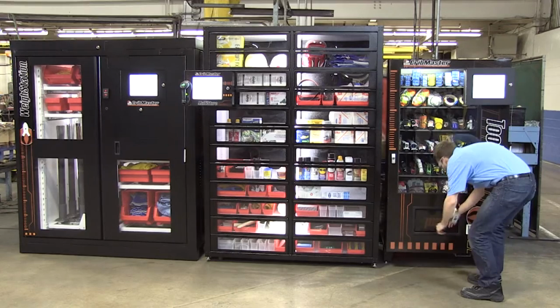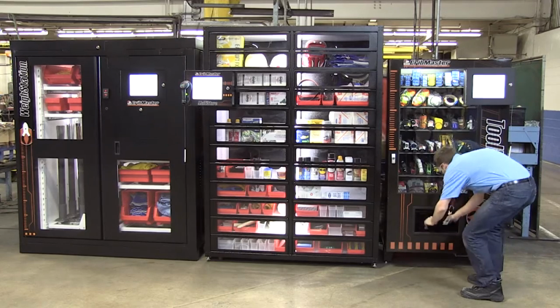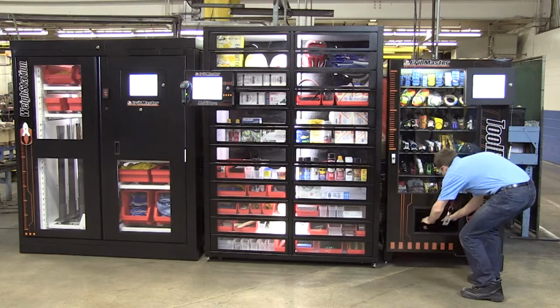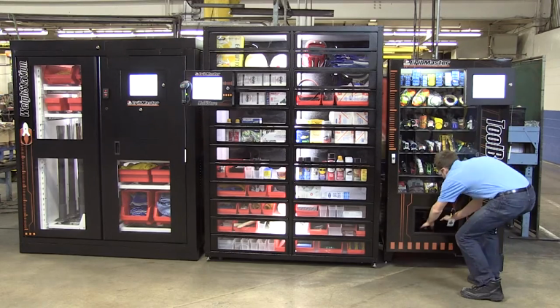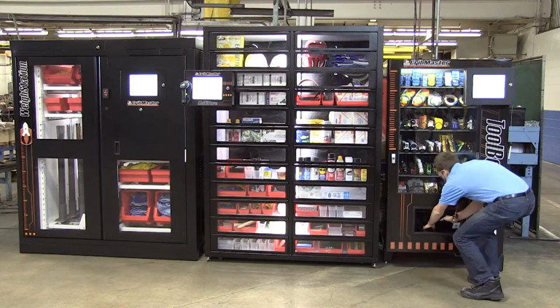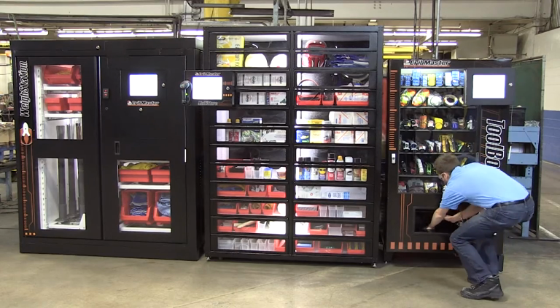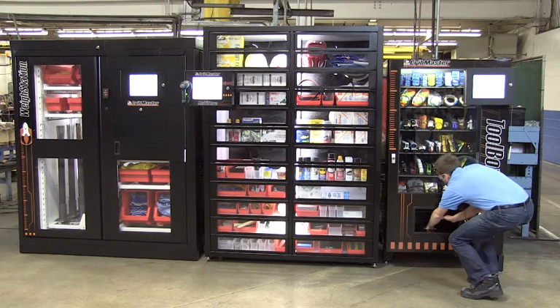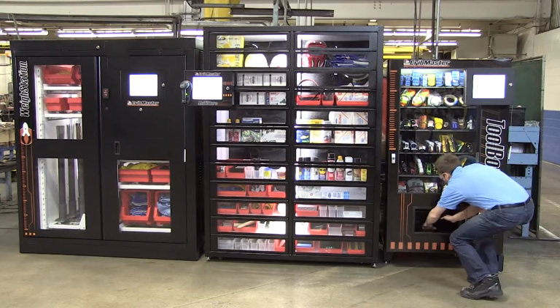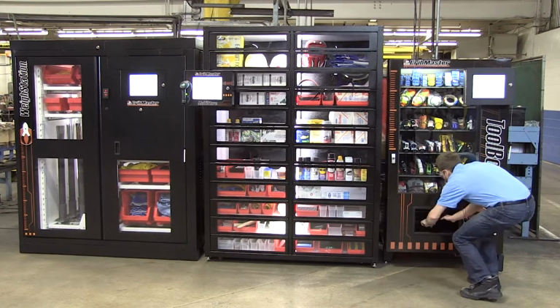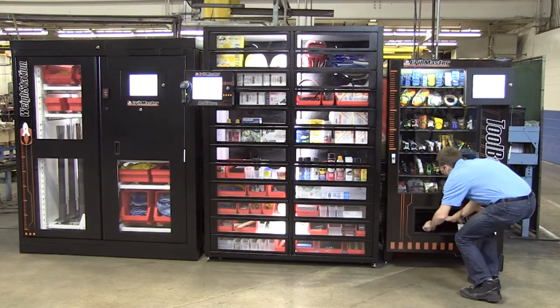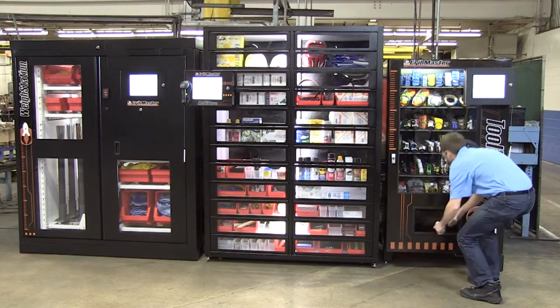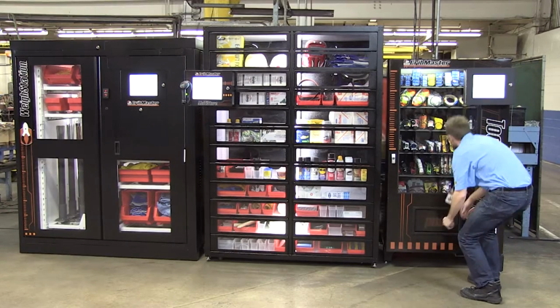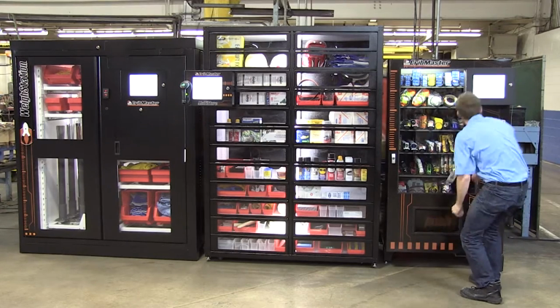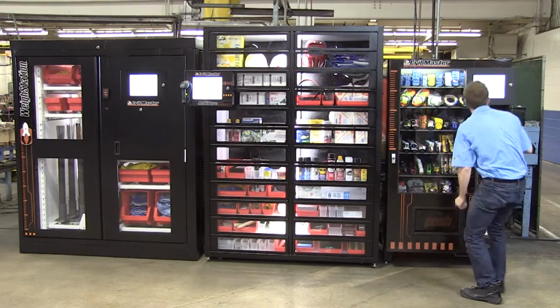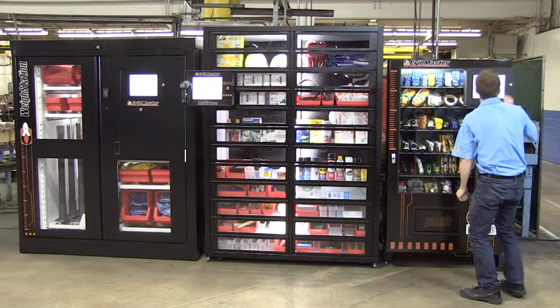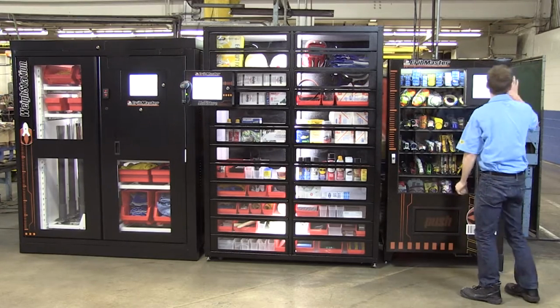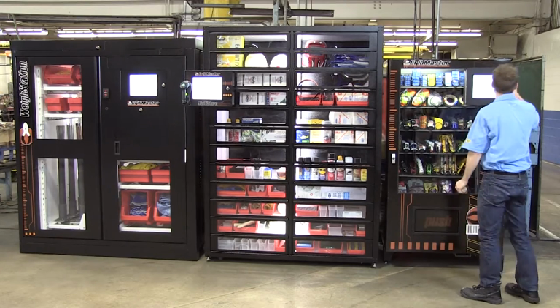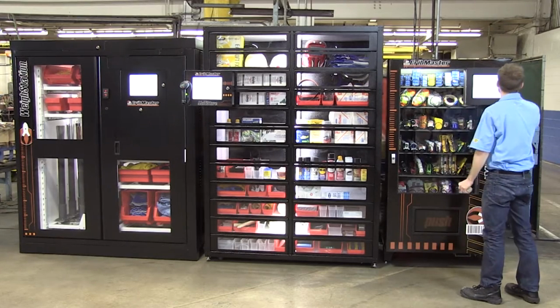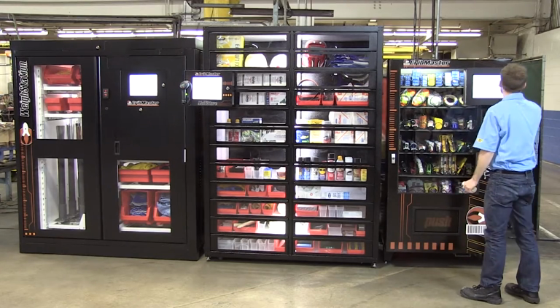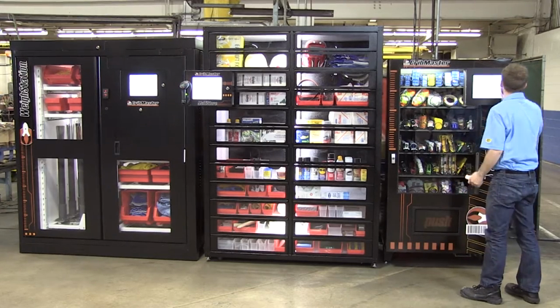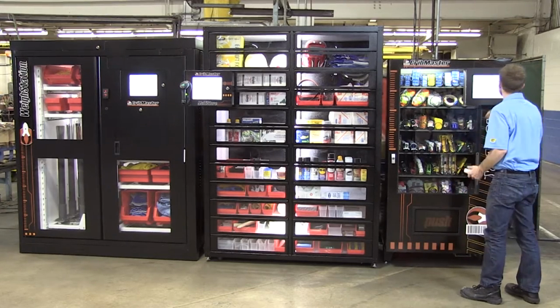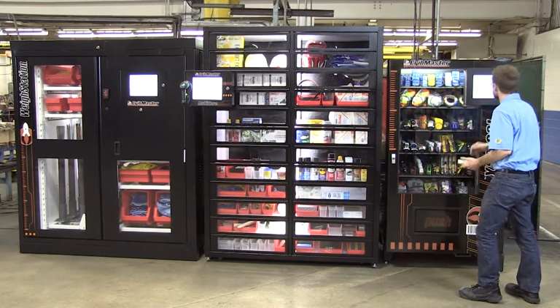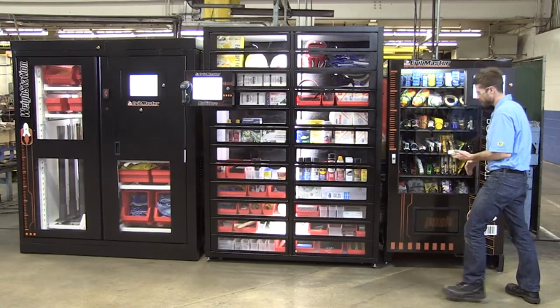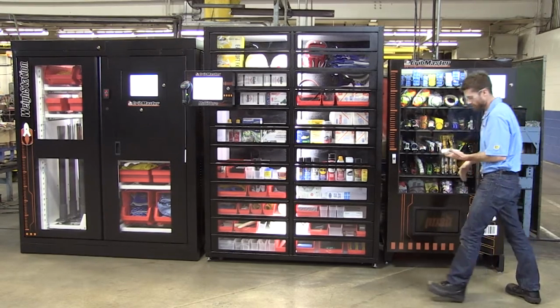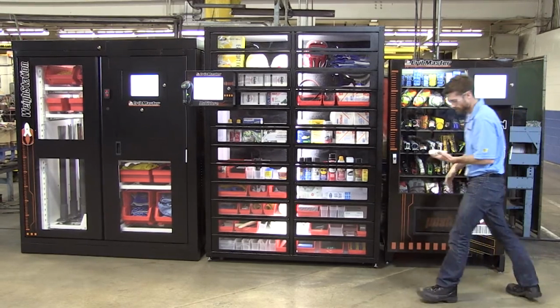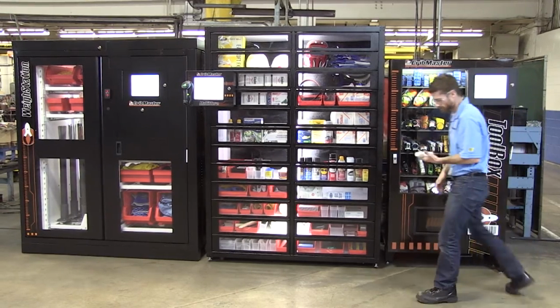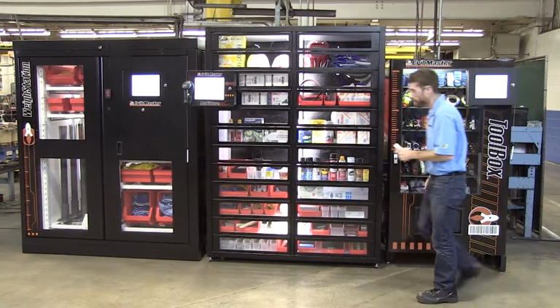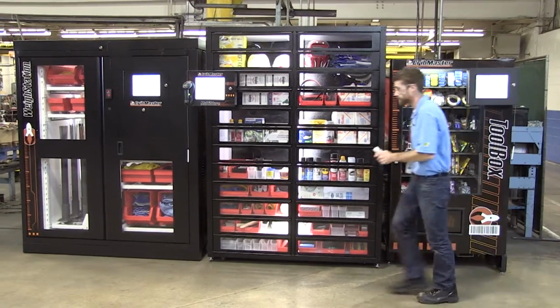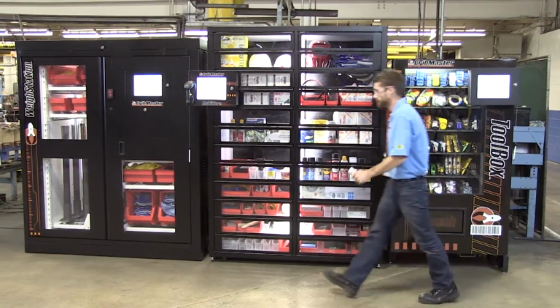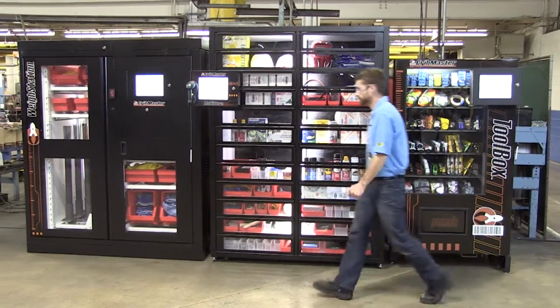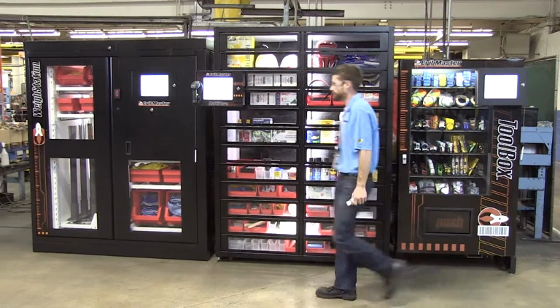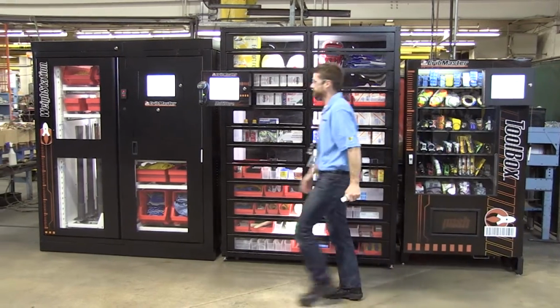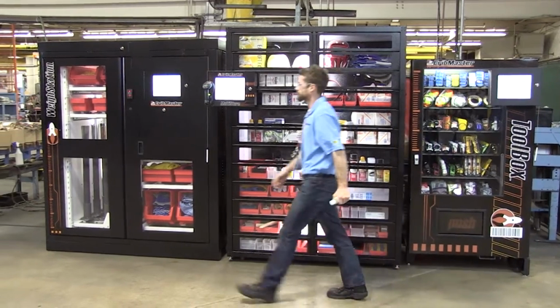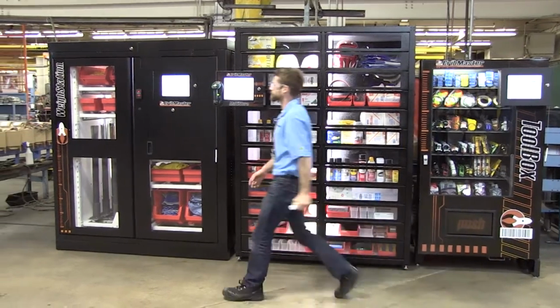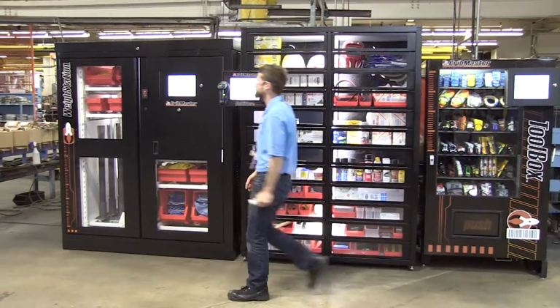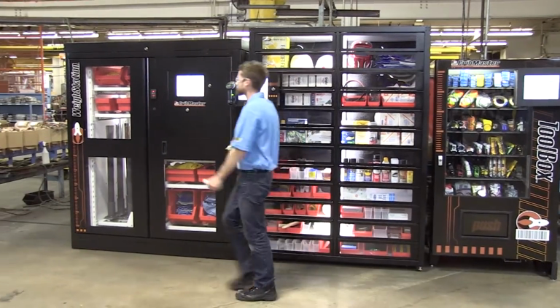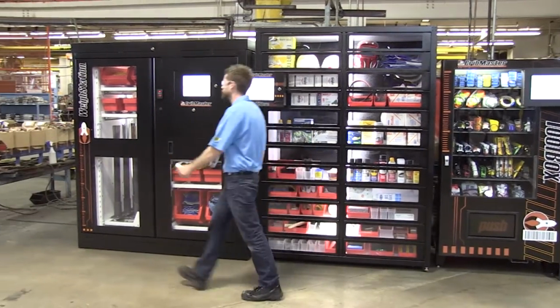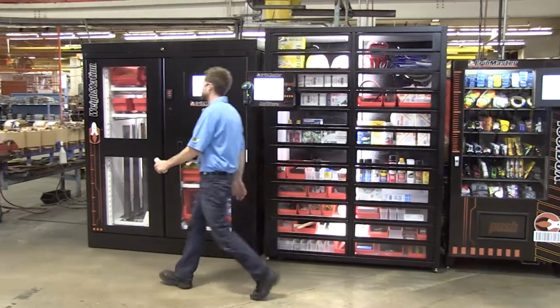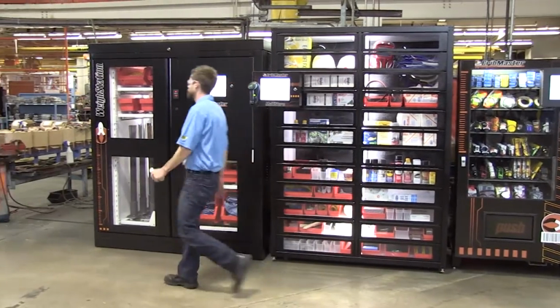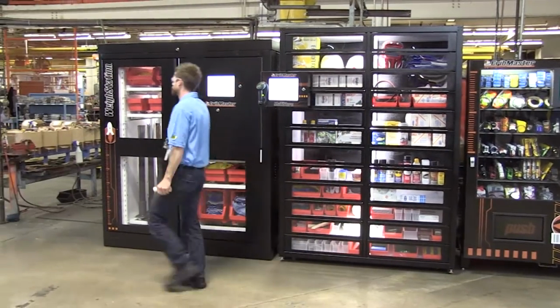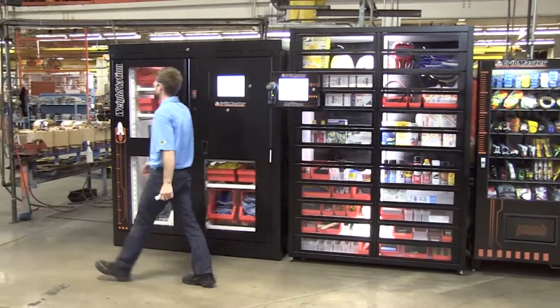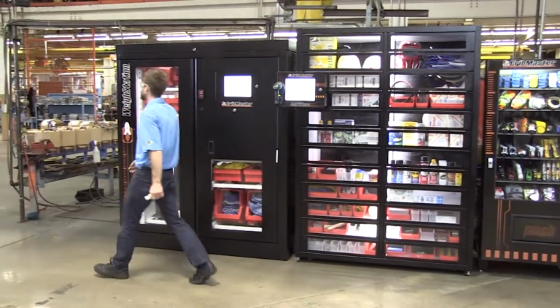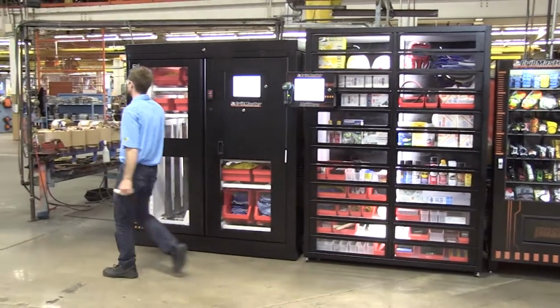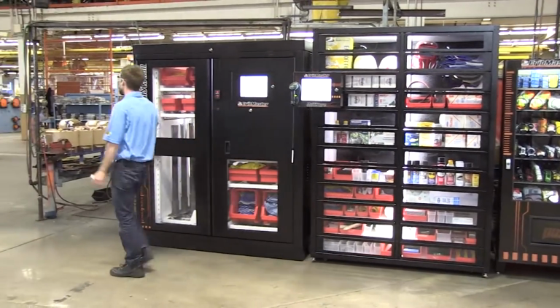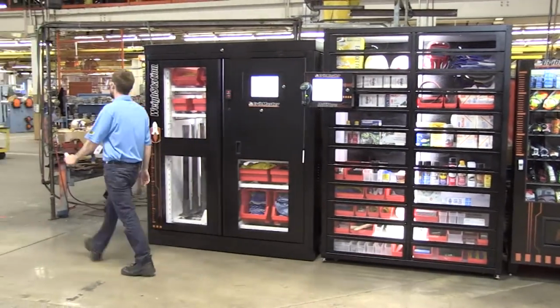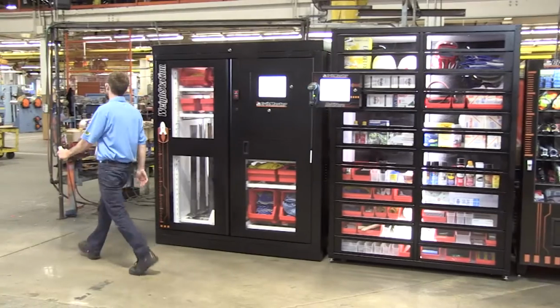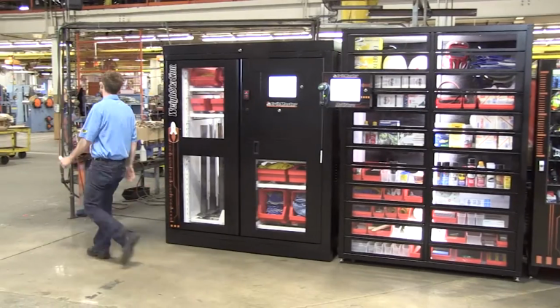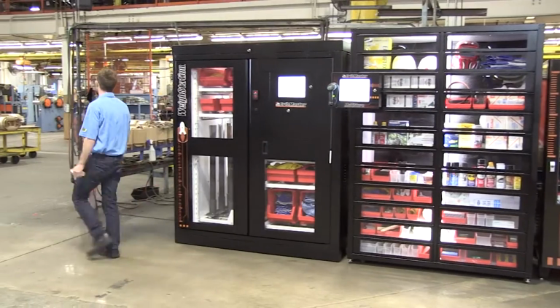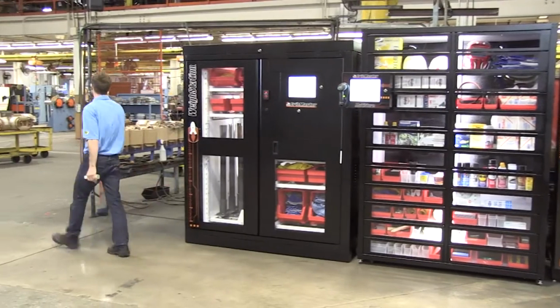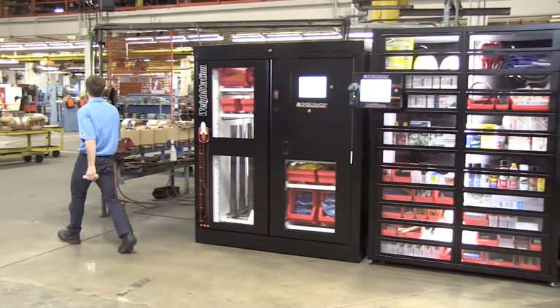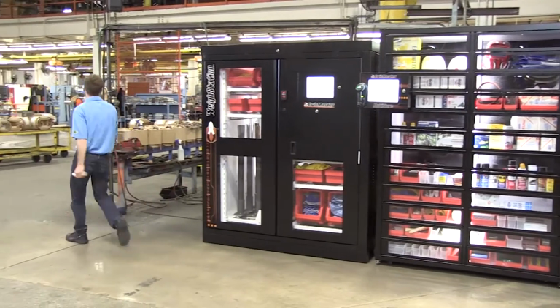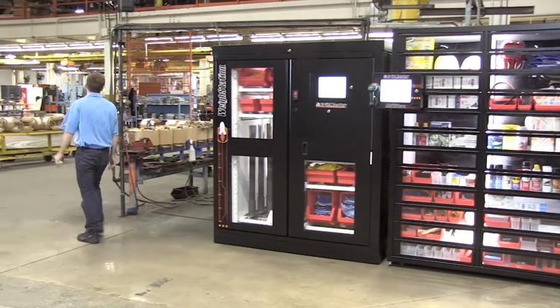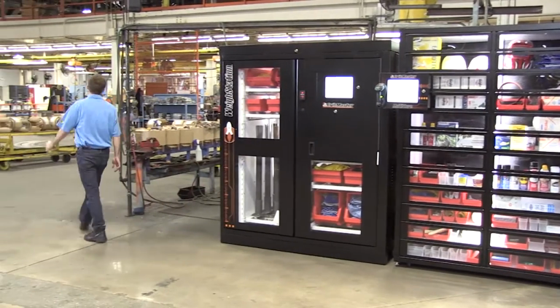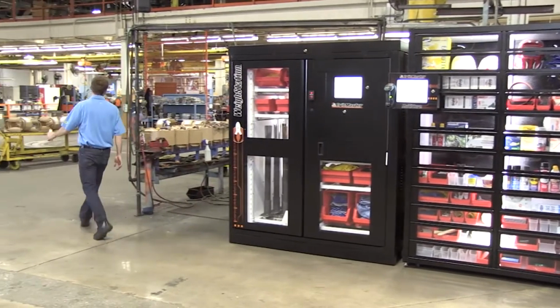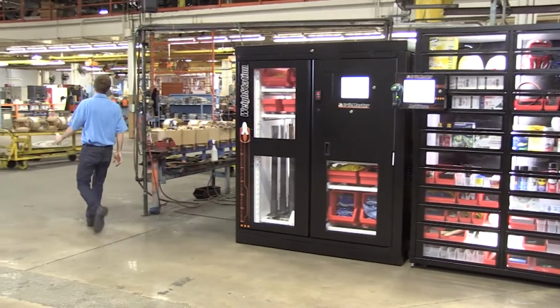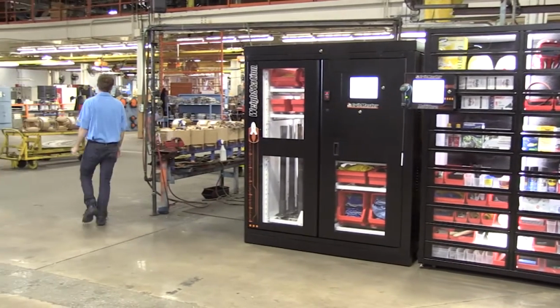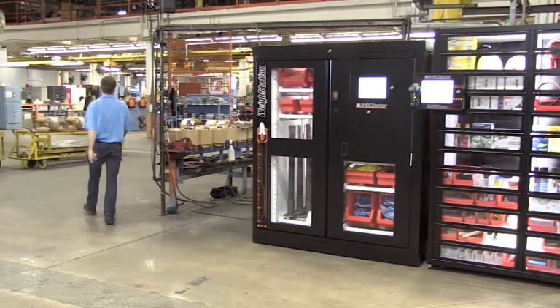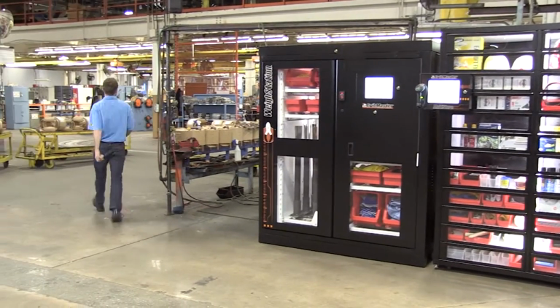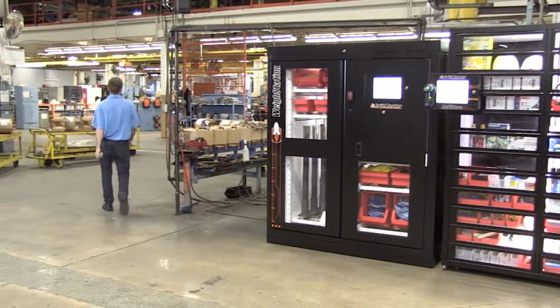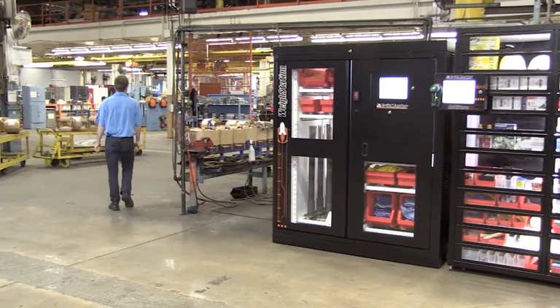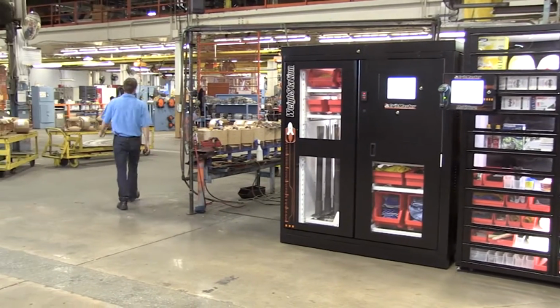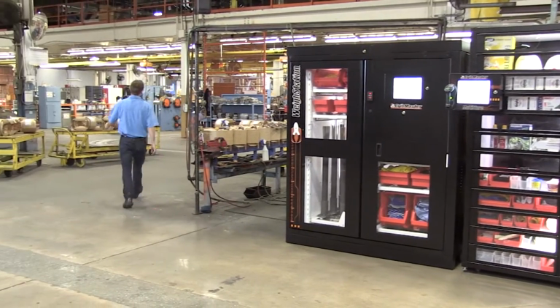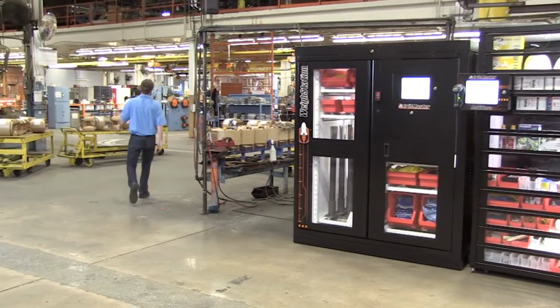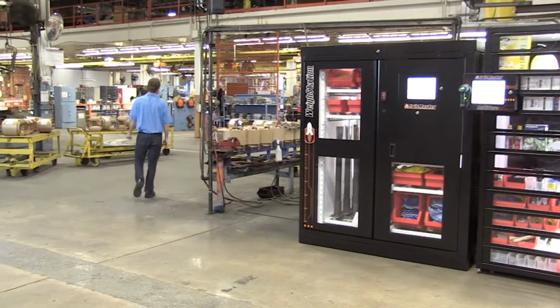the Toolbox is an end-to-end solution allowing your operation to run smoother, reduce waste, lower cost, and increase productivity.